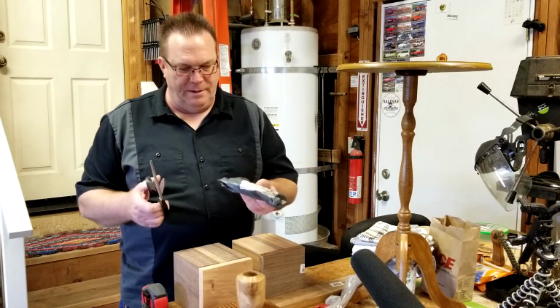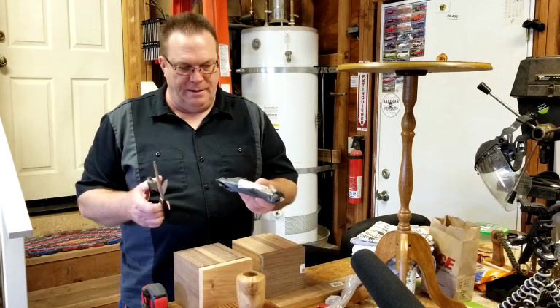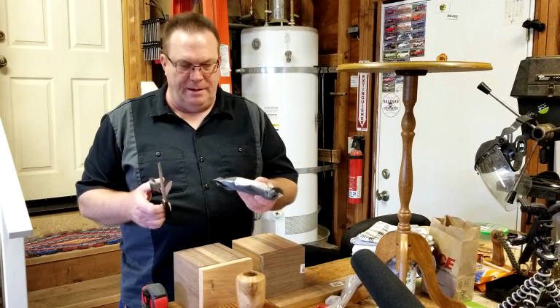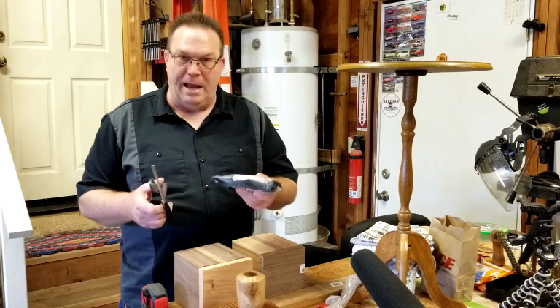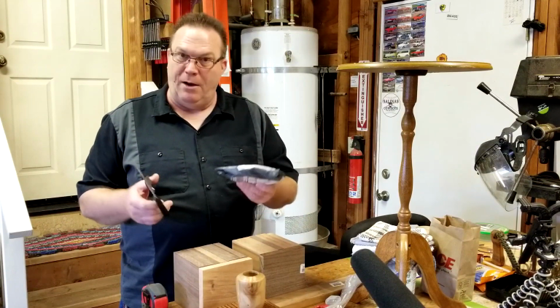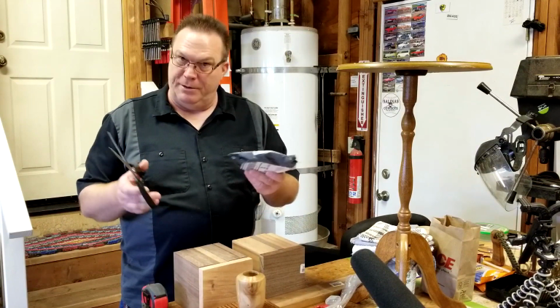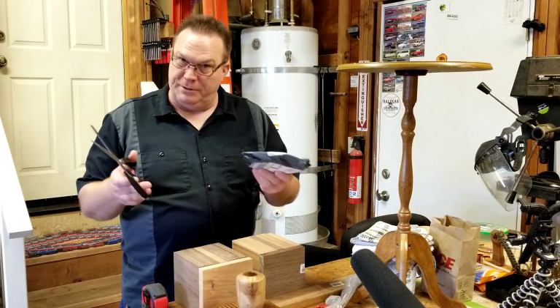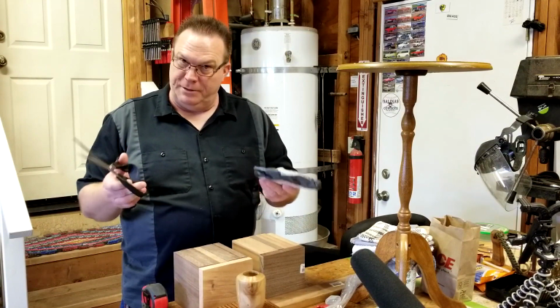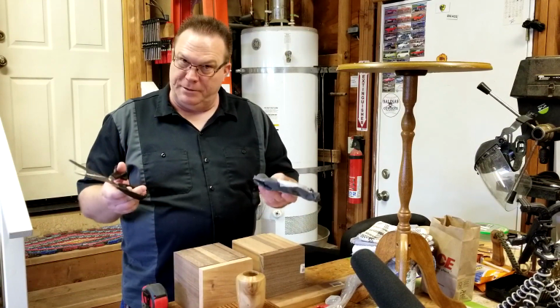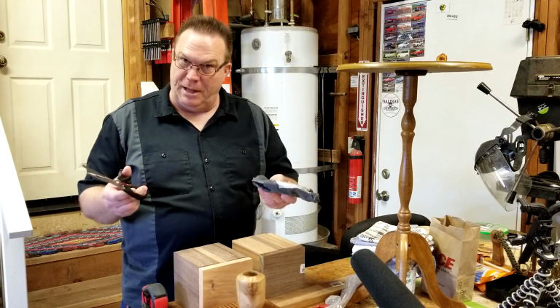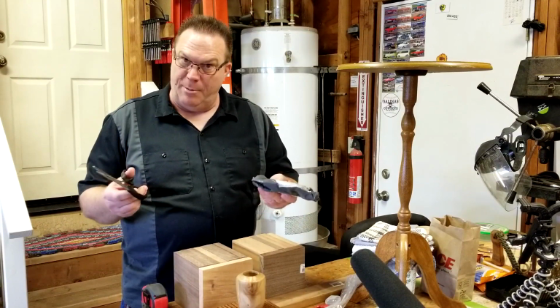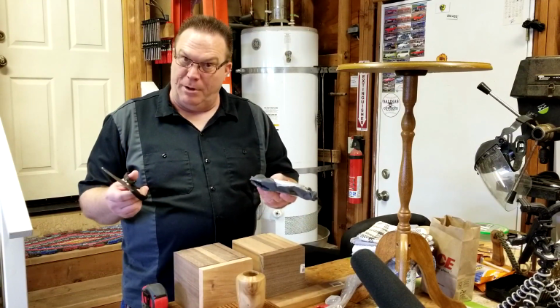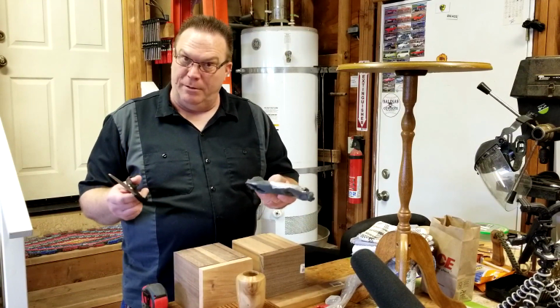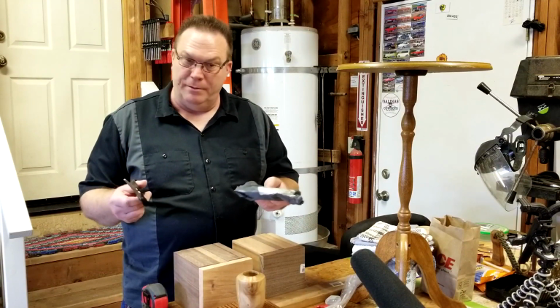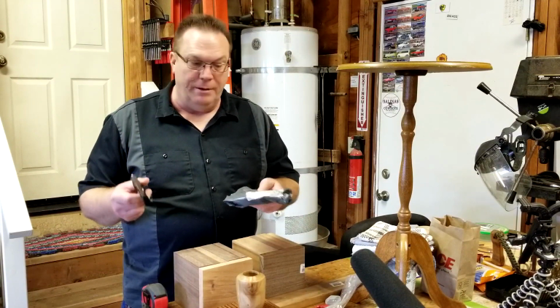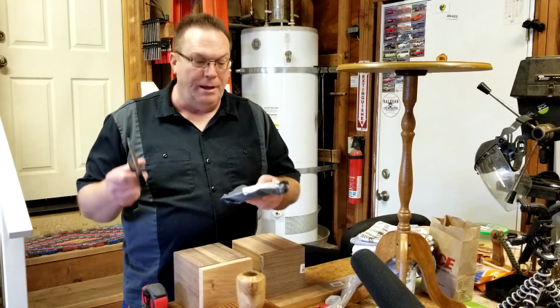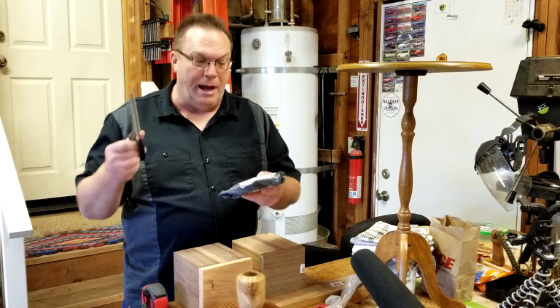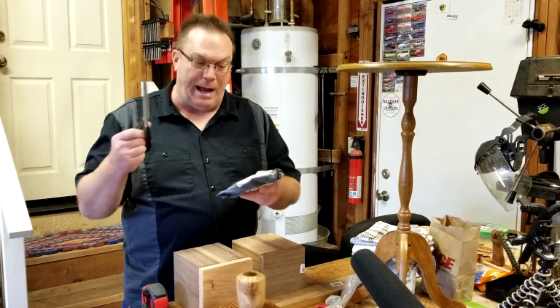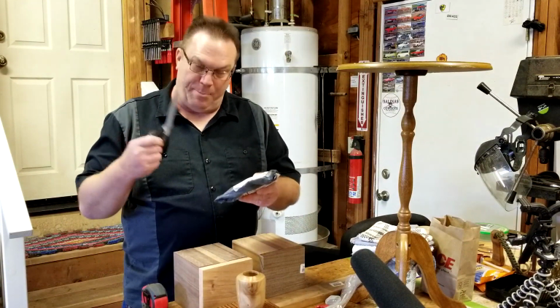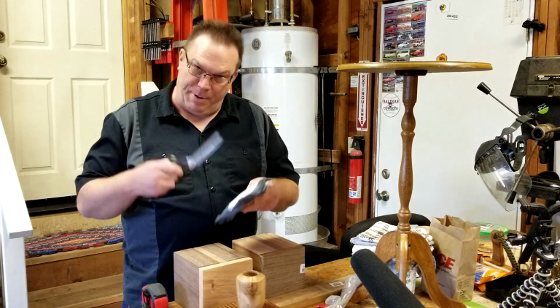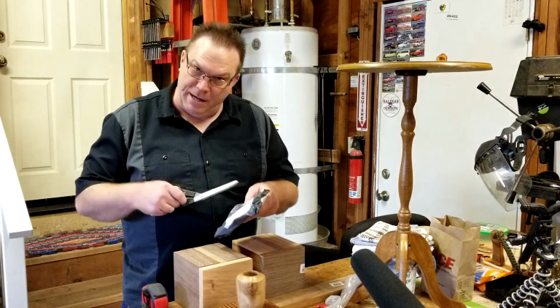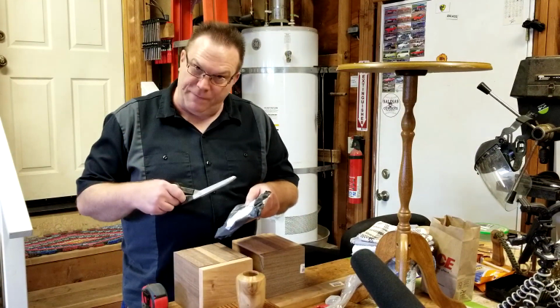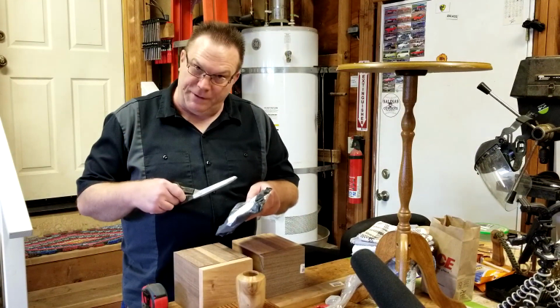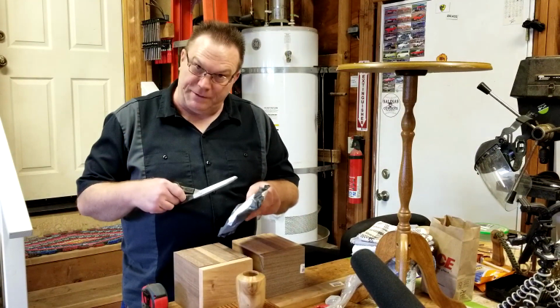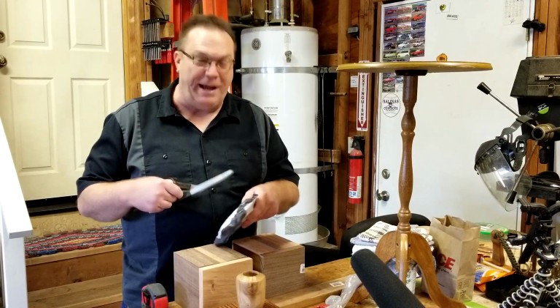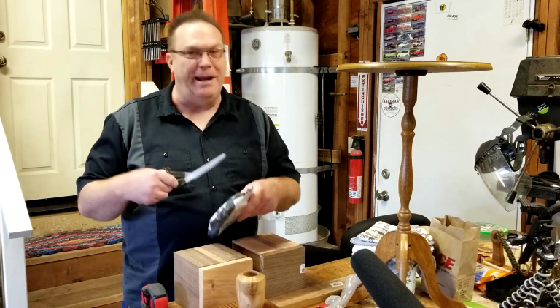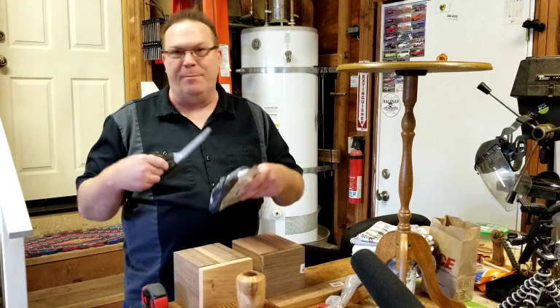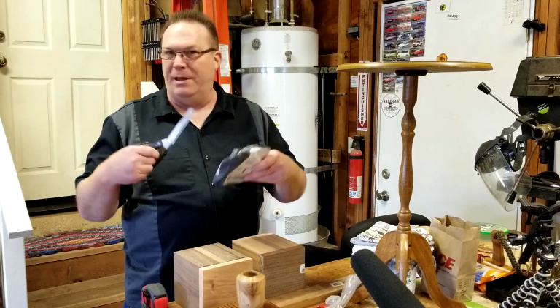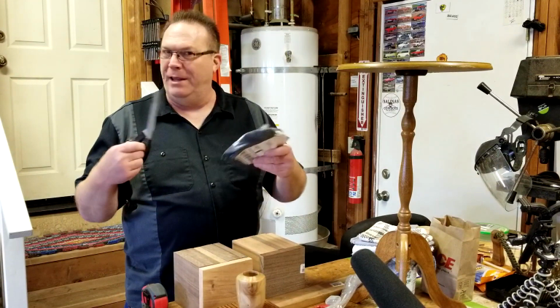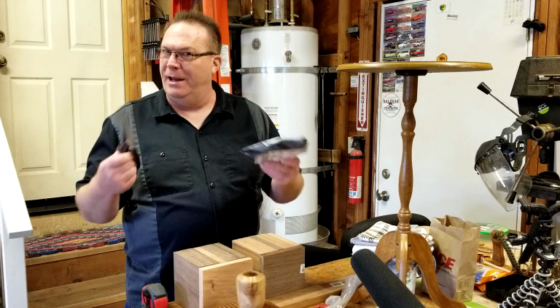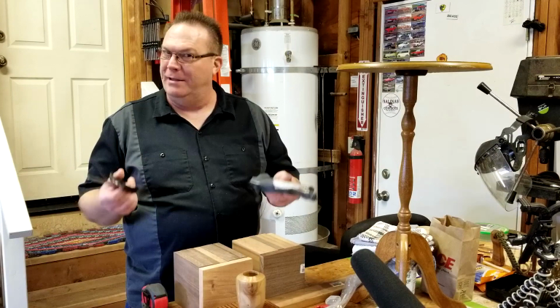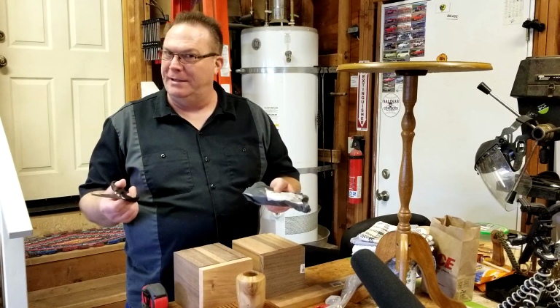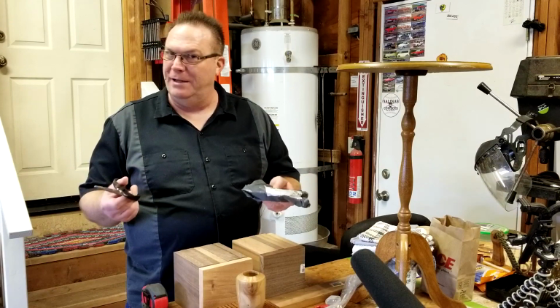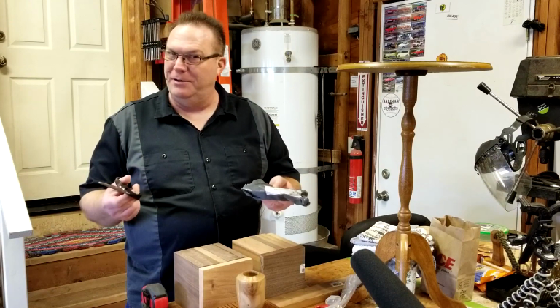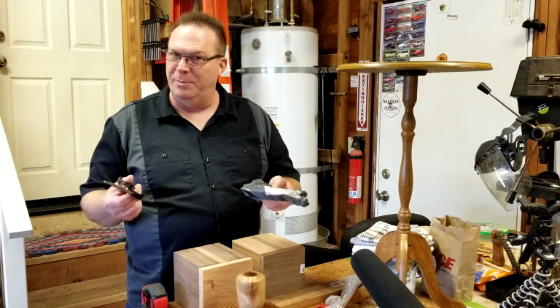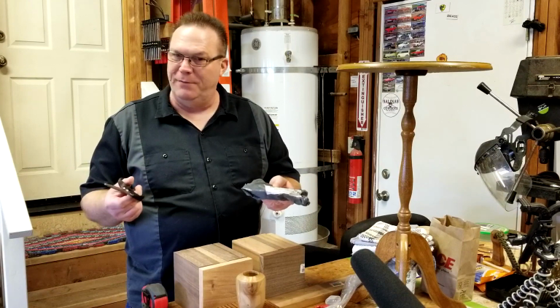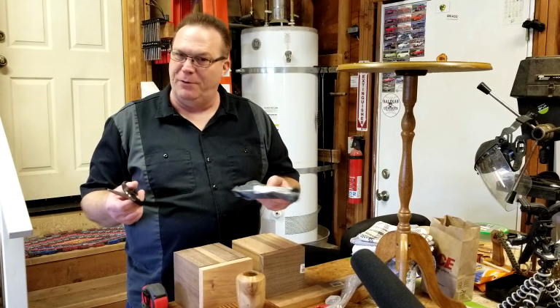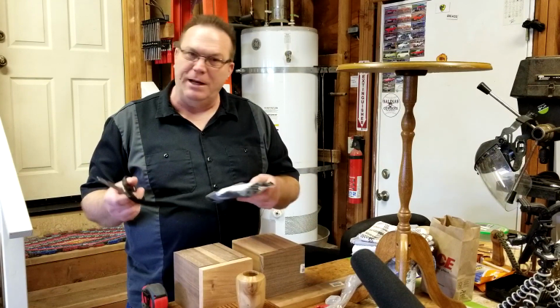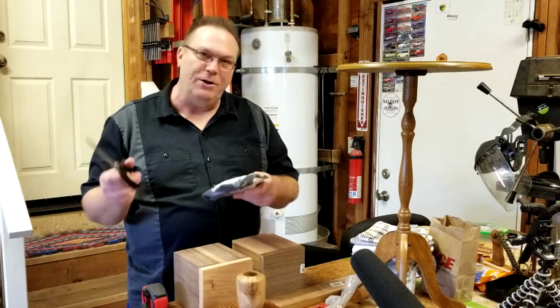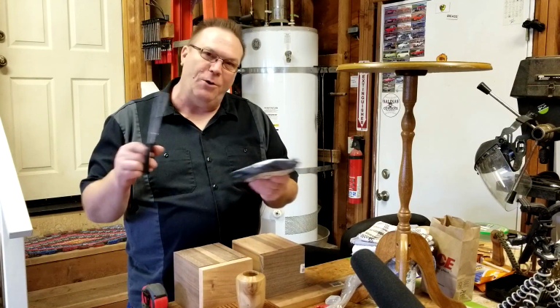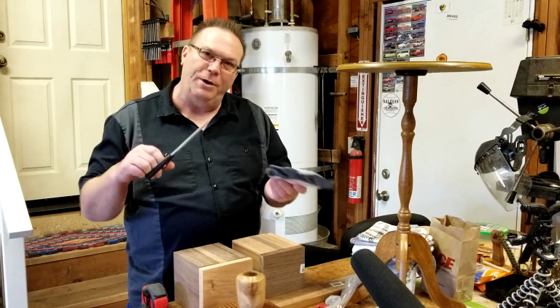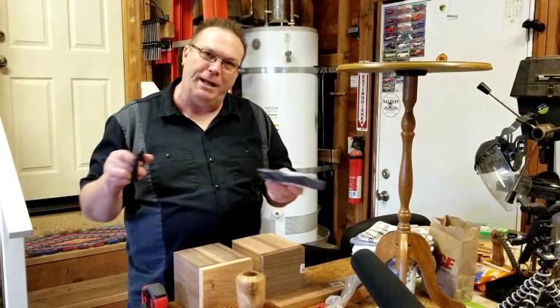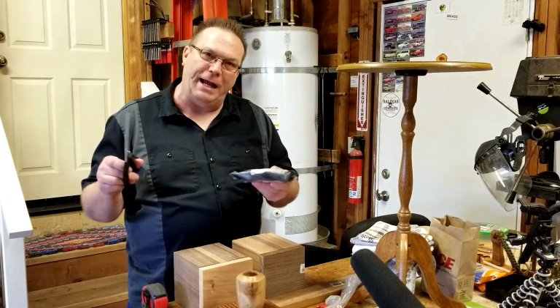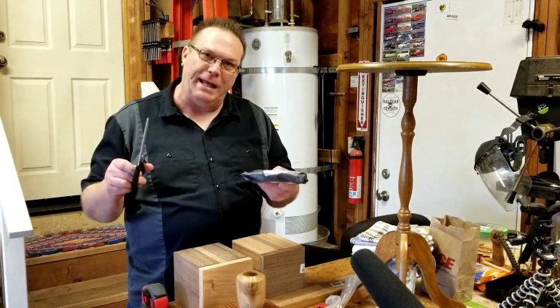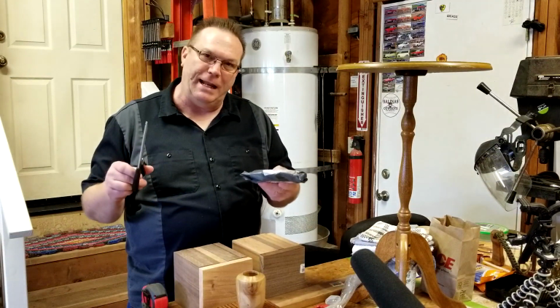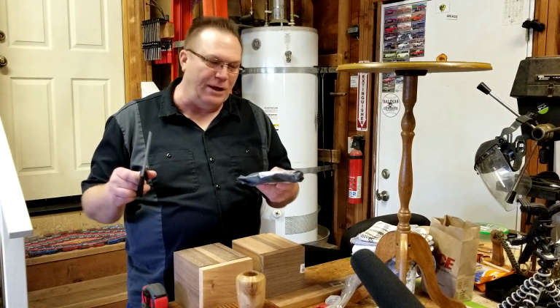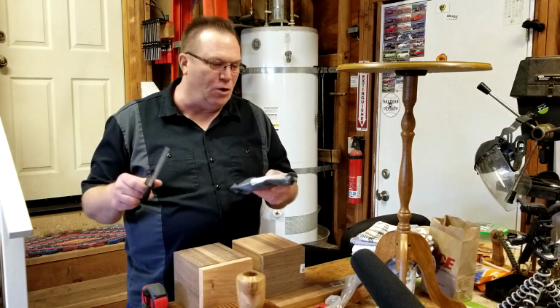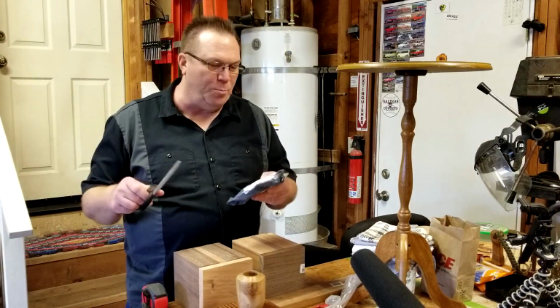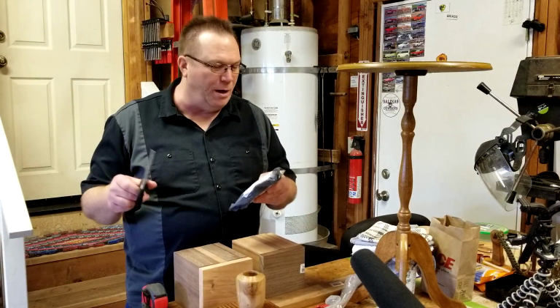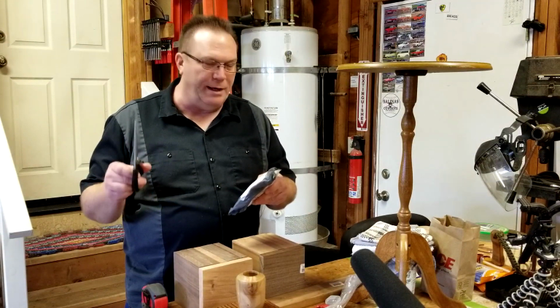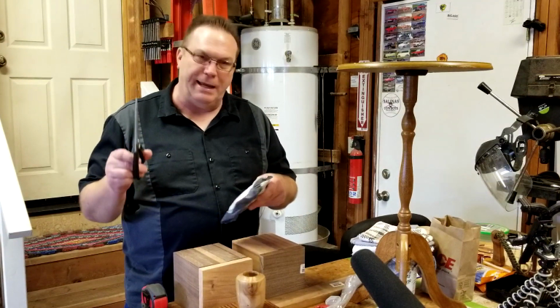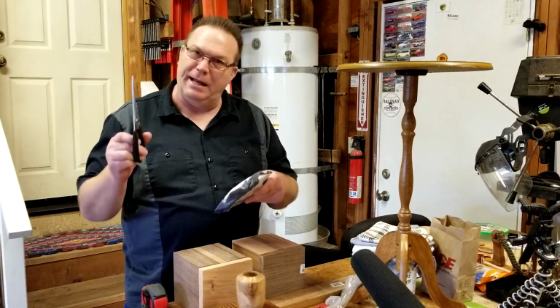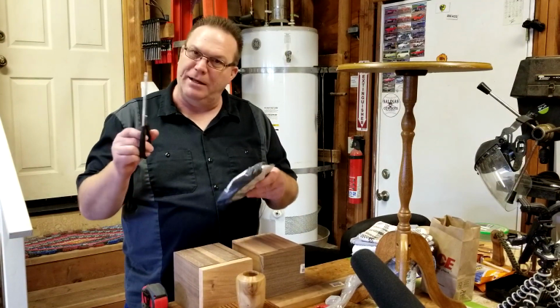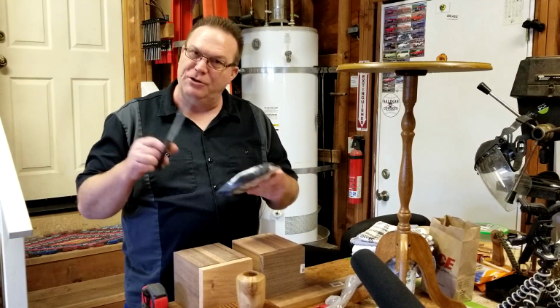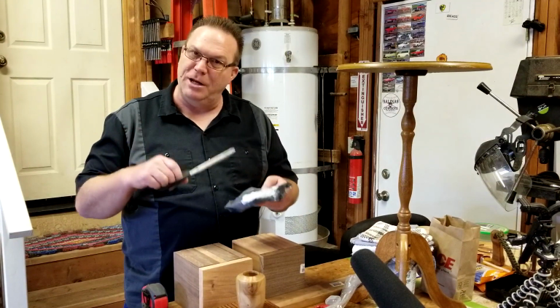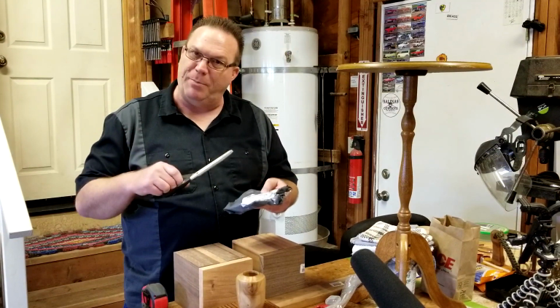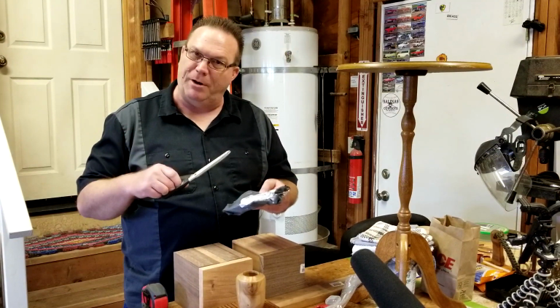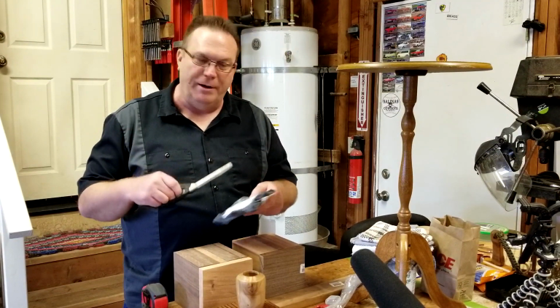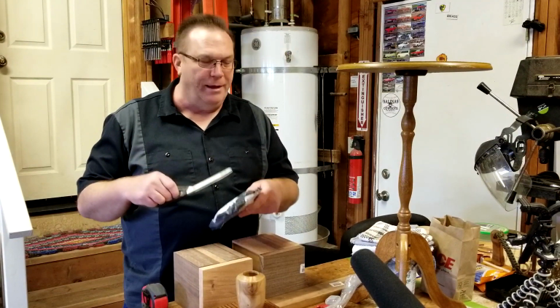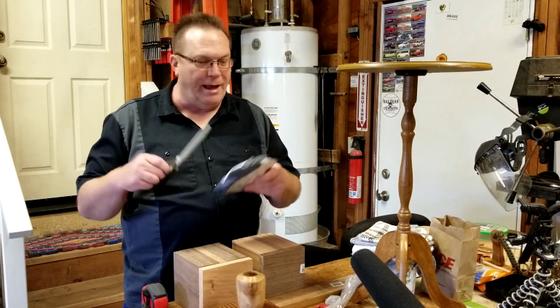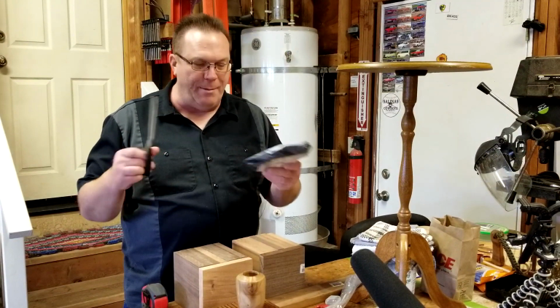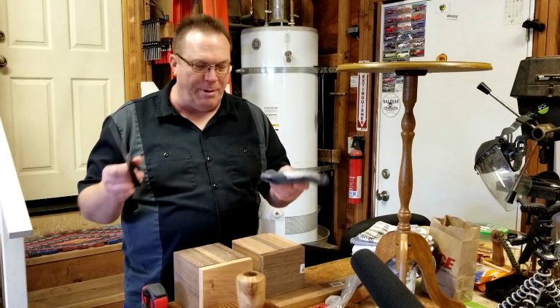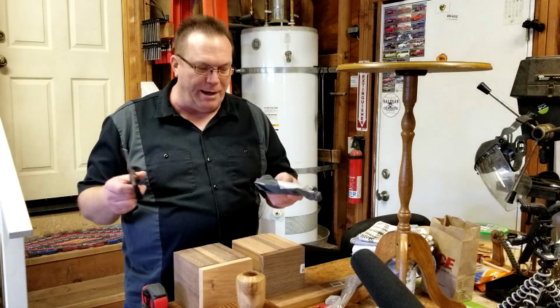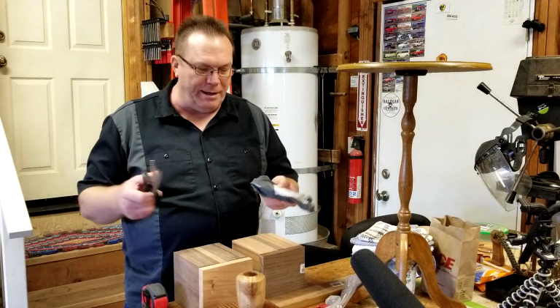Now as a disclaimer, I paid for this item. They did not send it to me free, nor did I get any coupon to get it cheaper. I bought it.